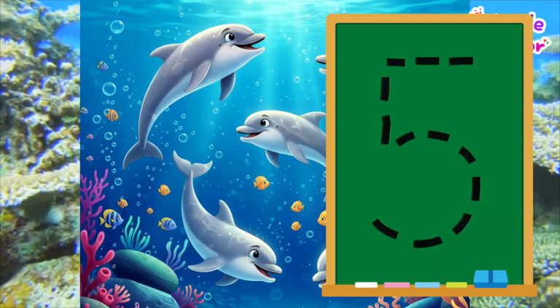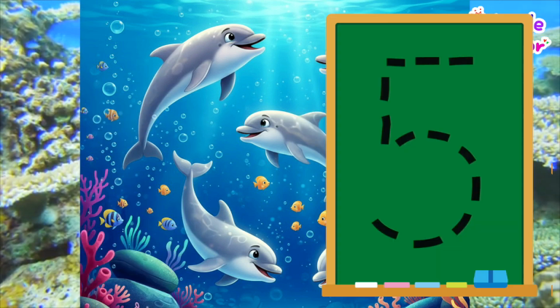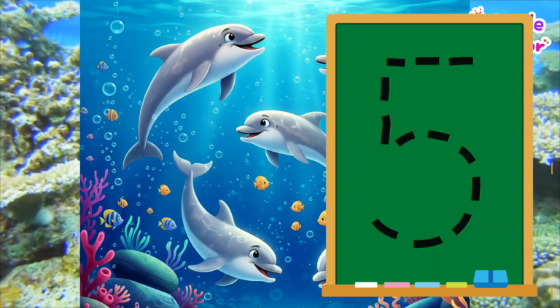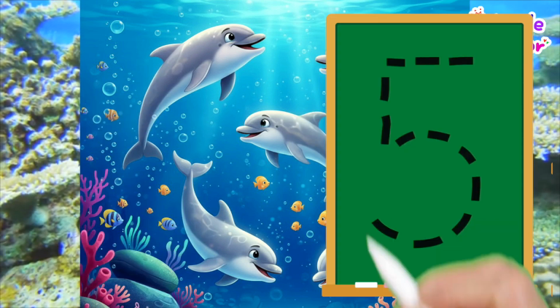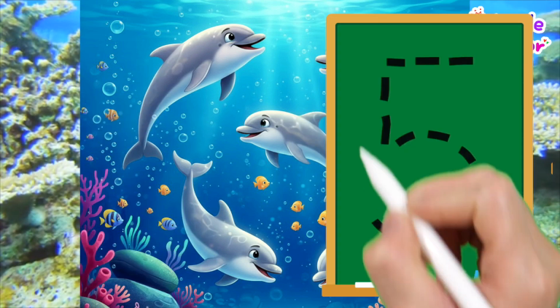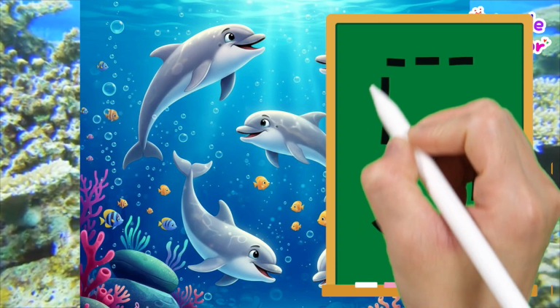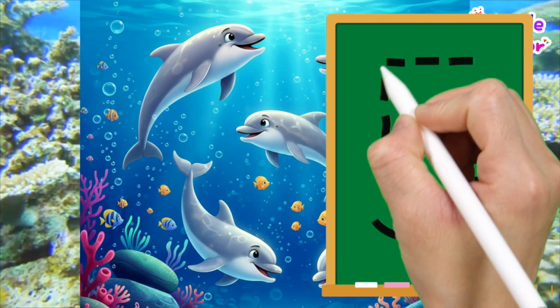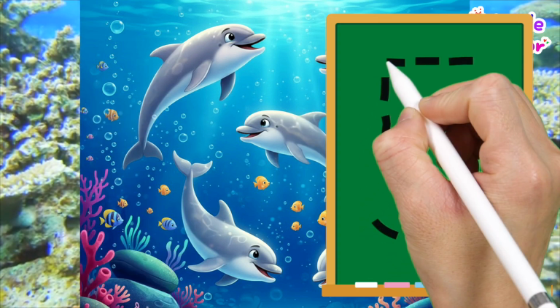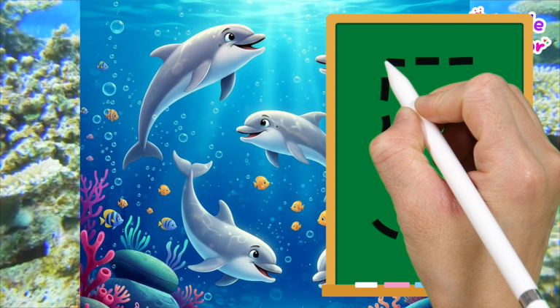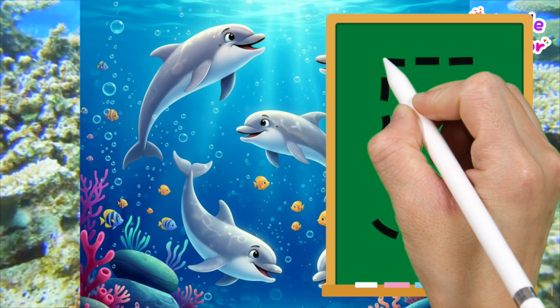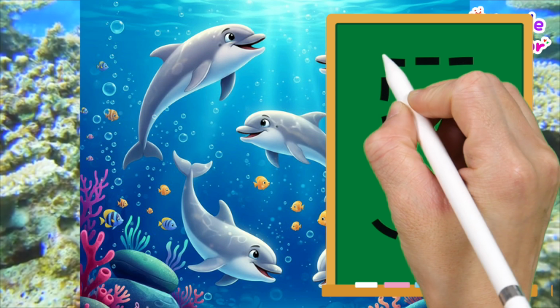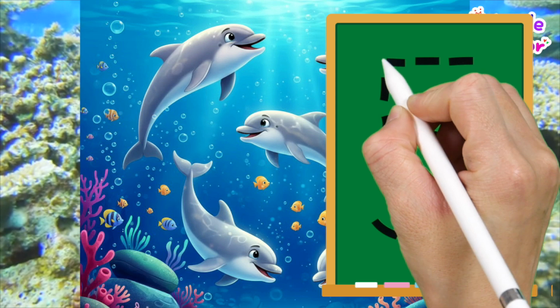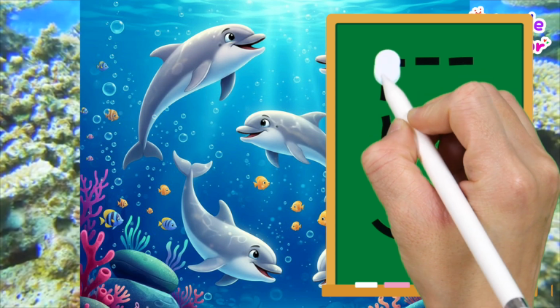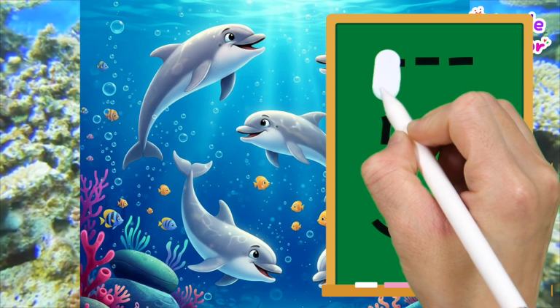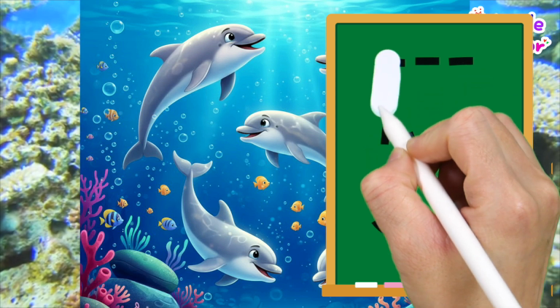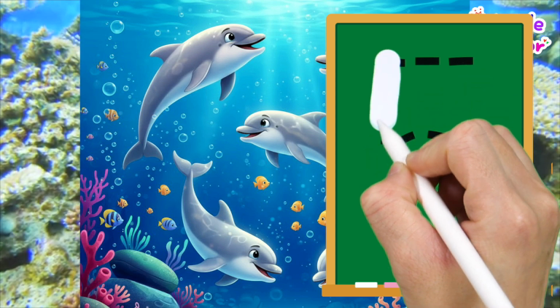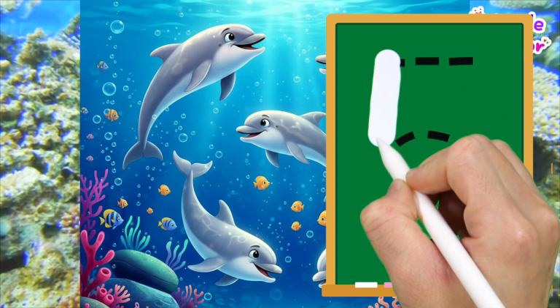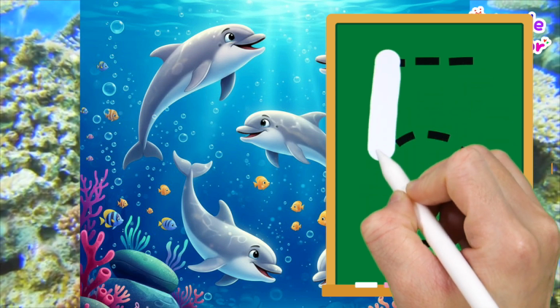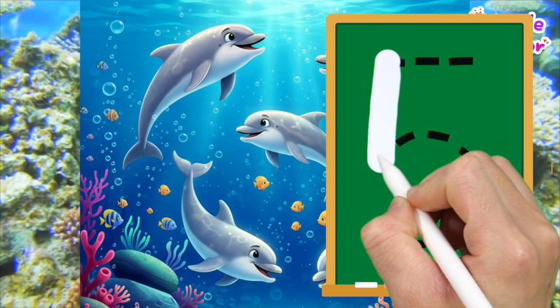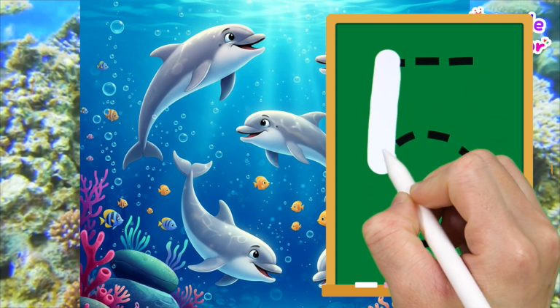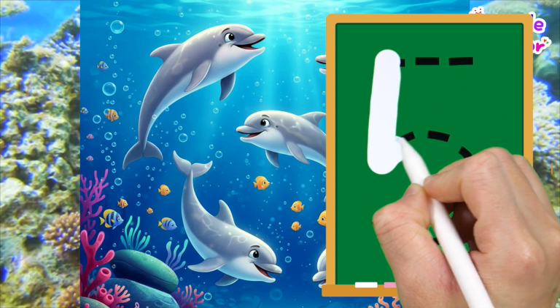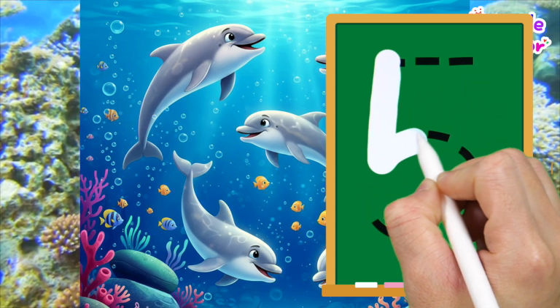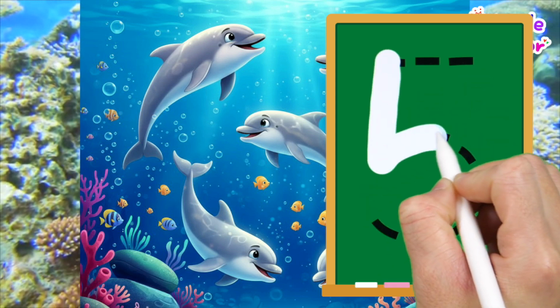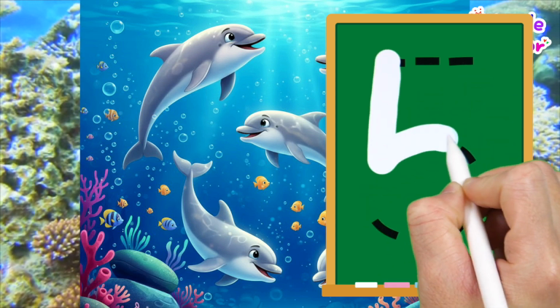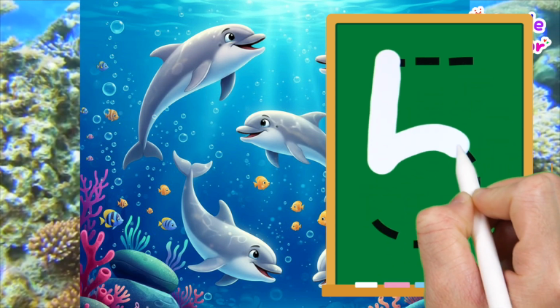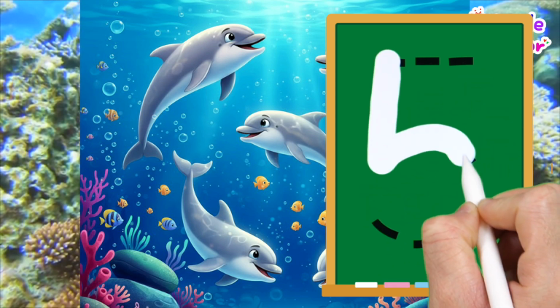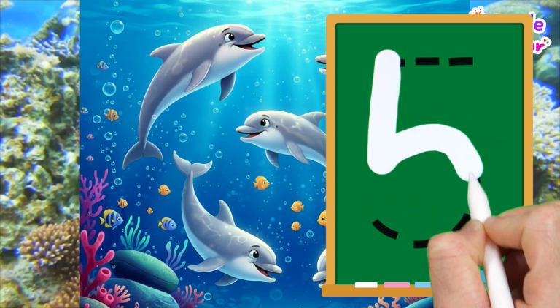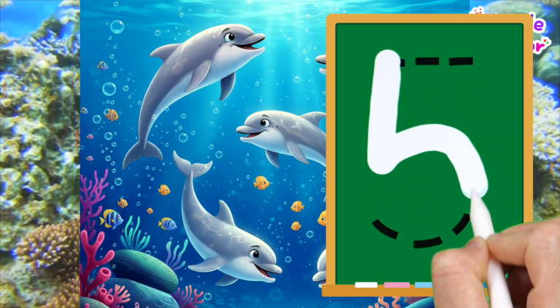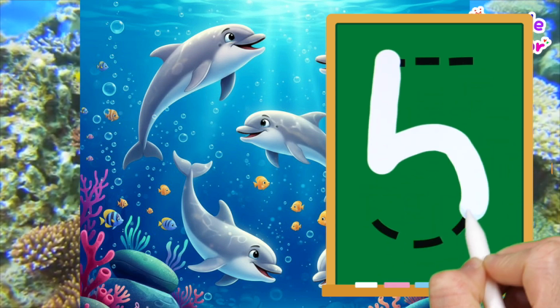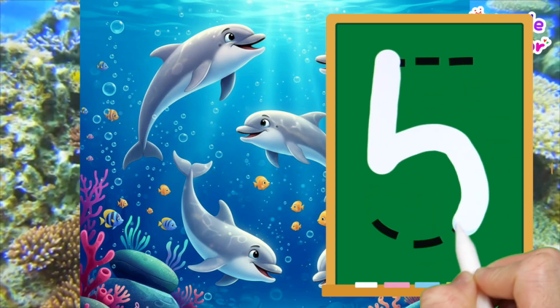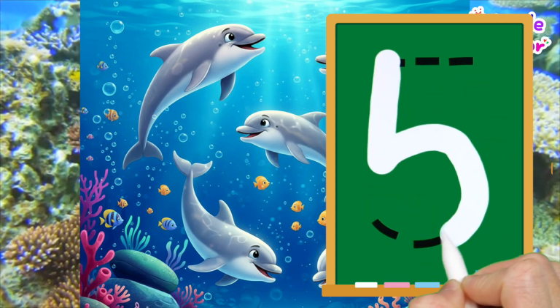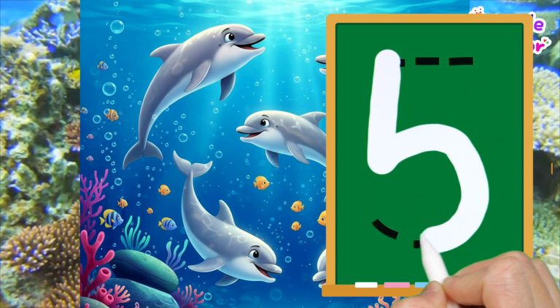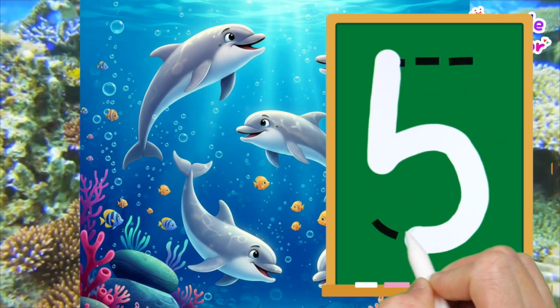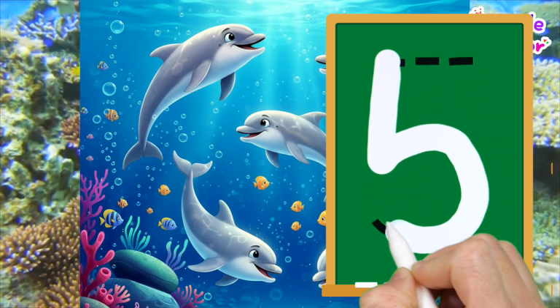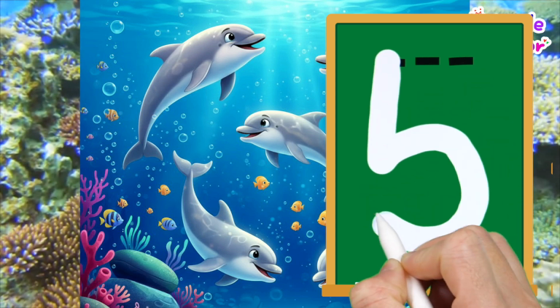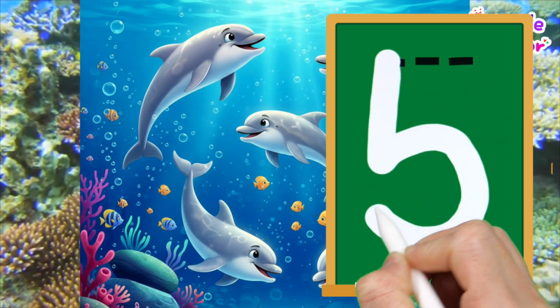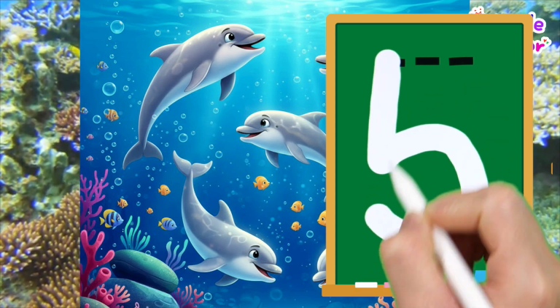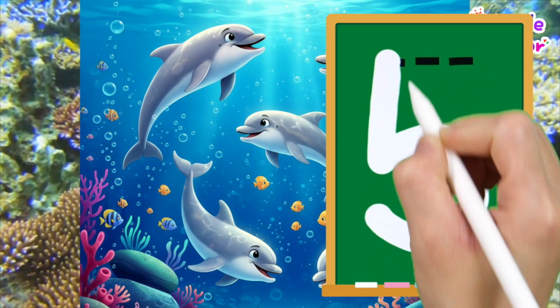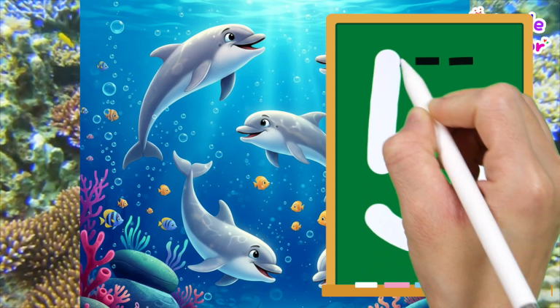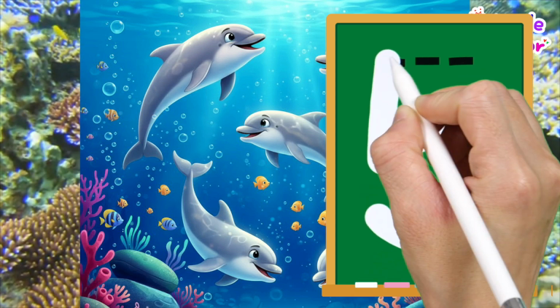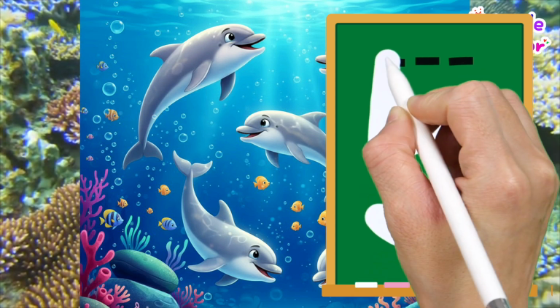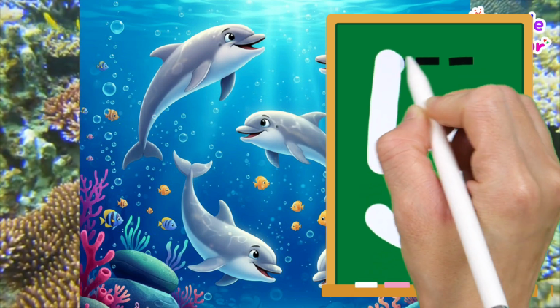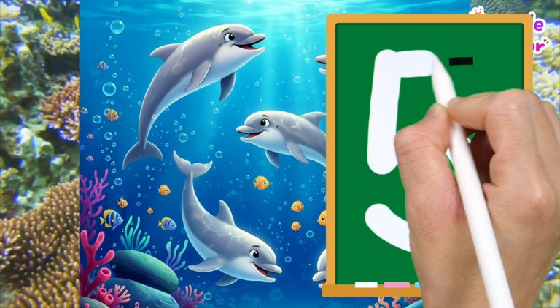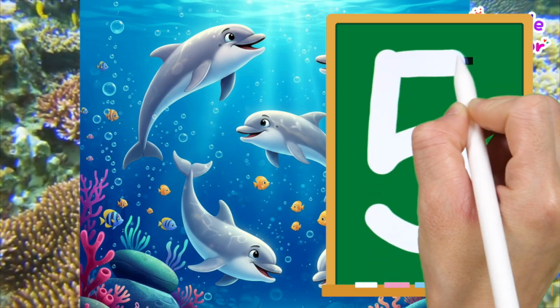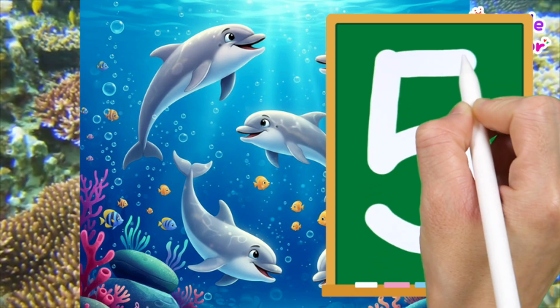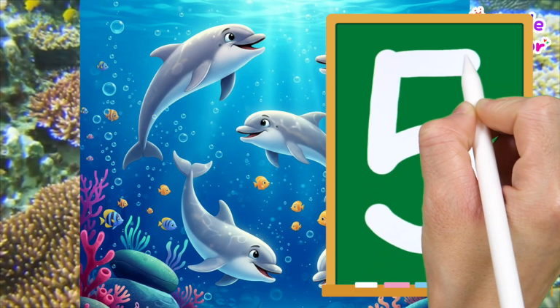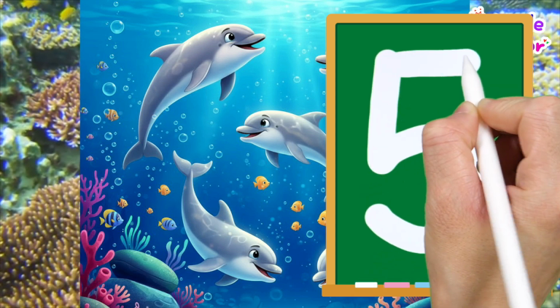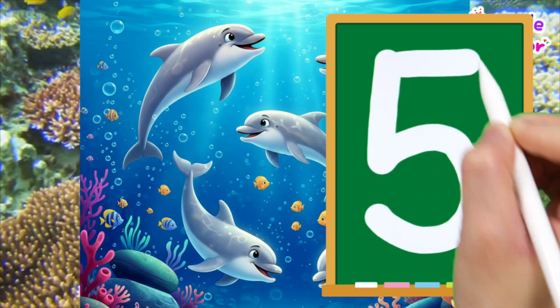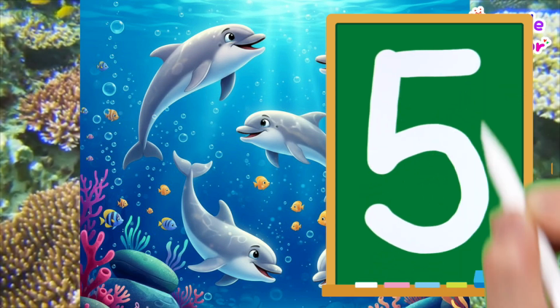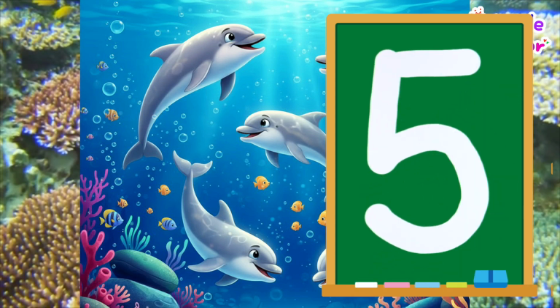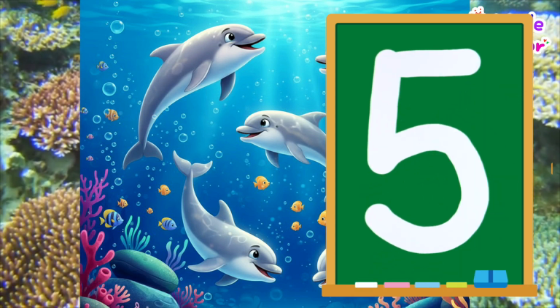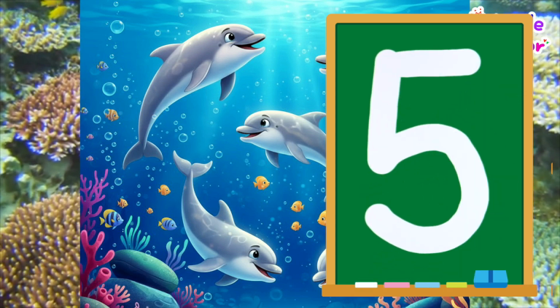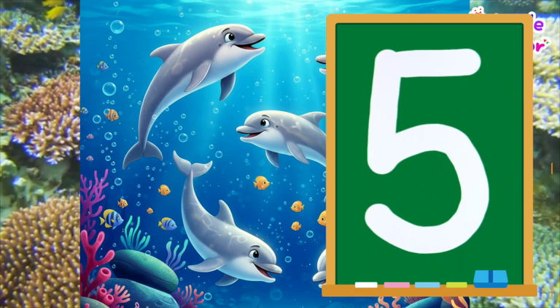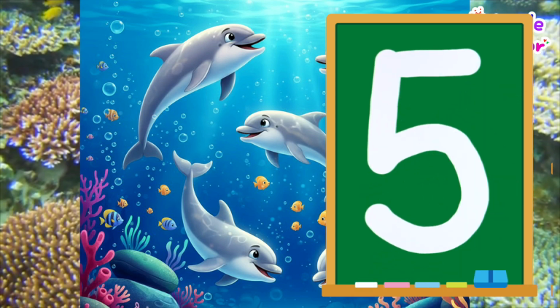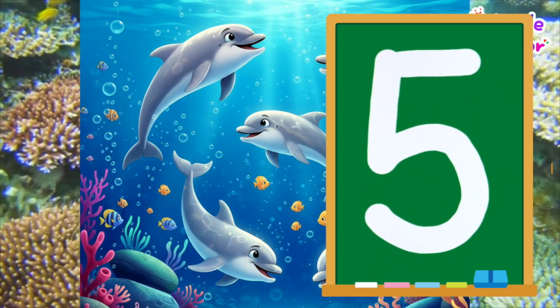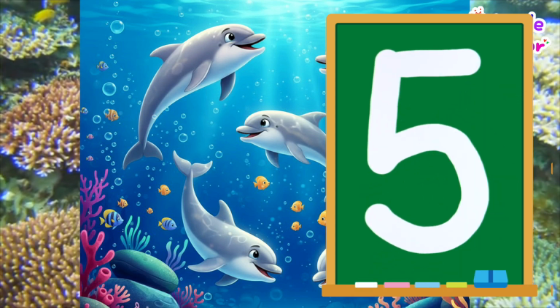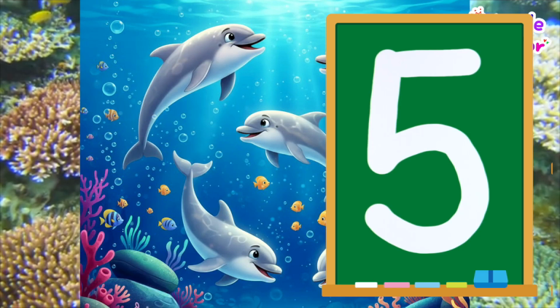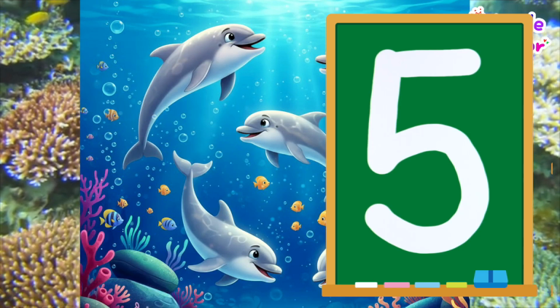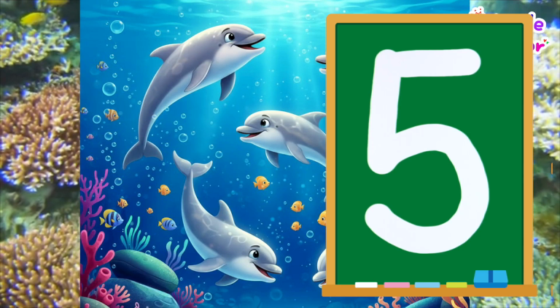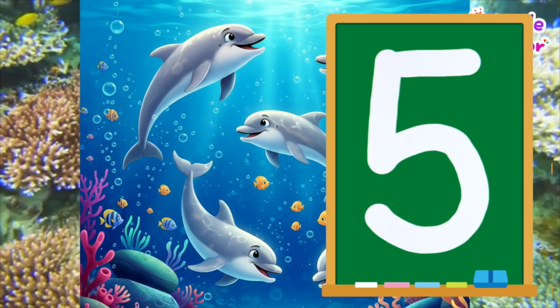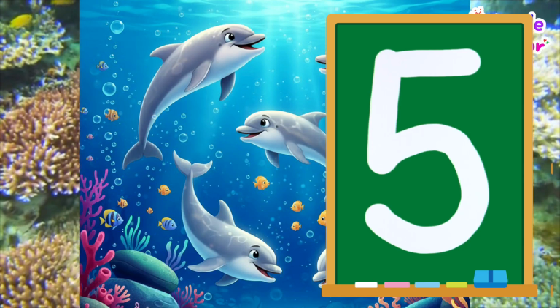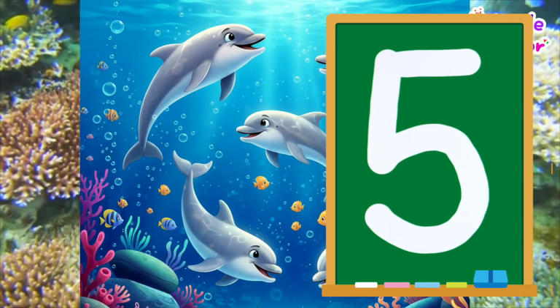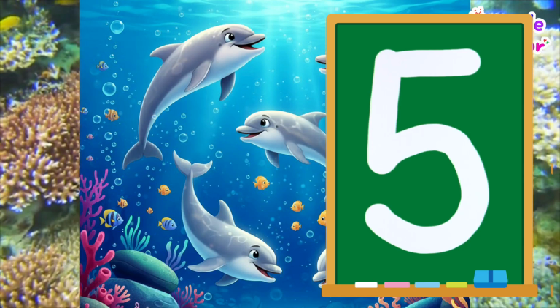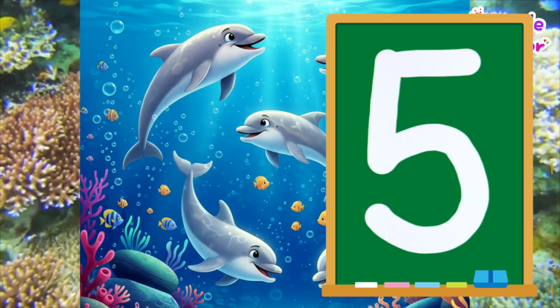Let's write the number five! Five! Good job!